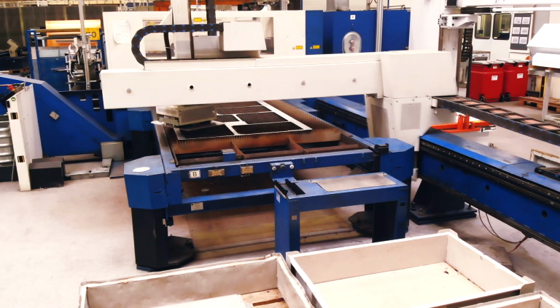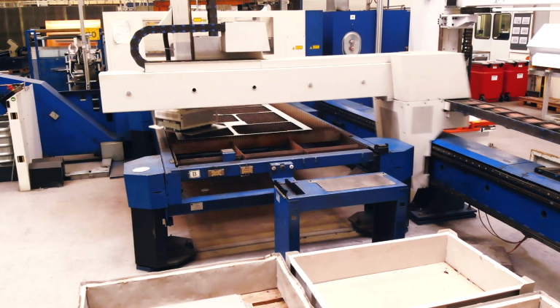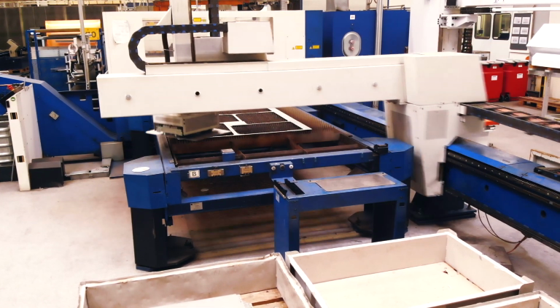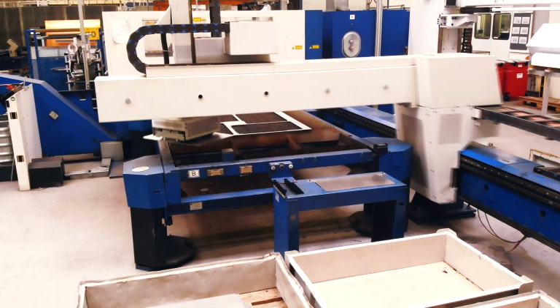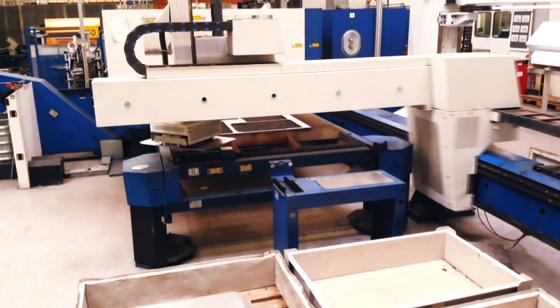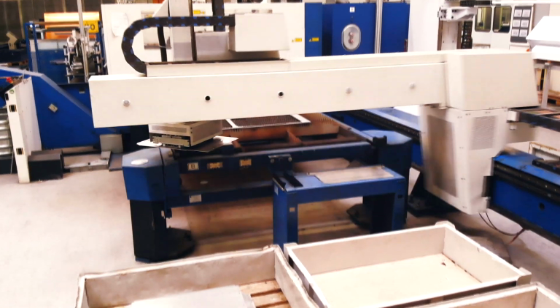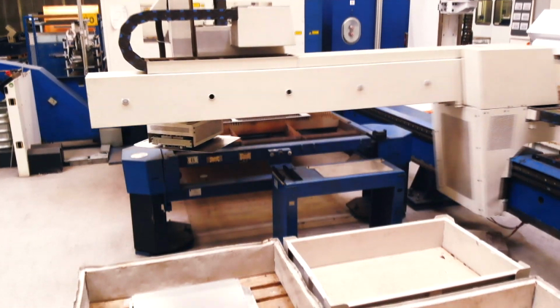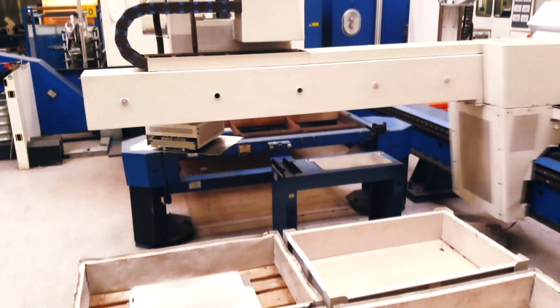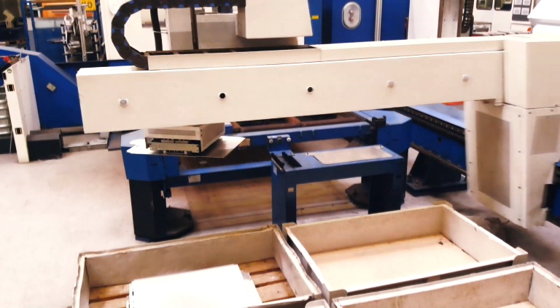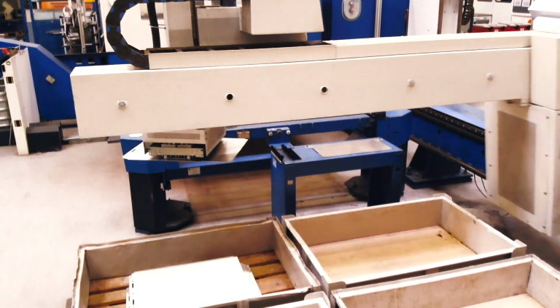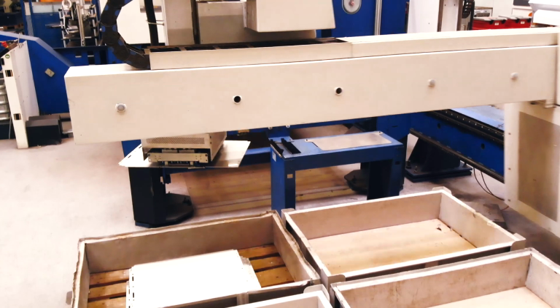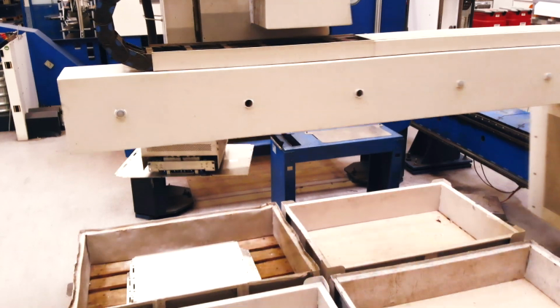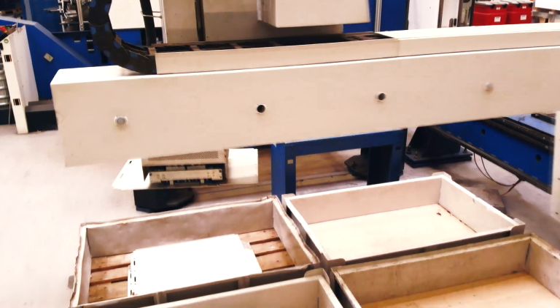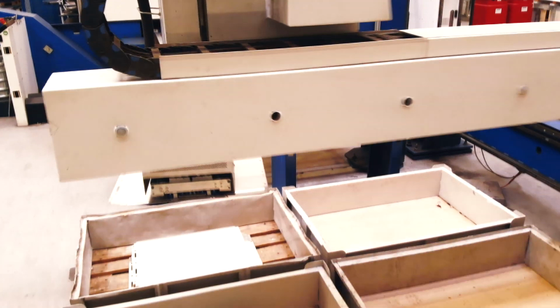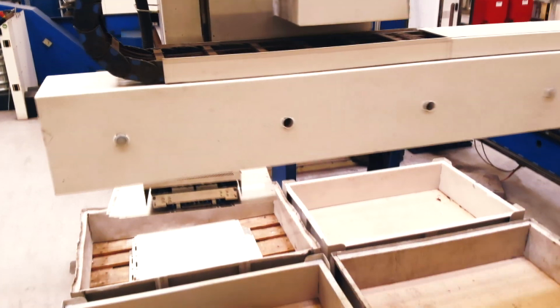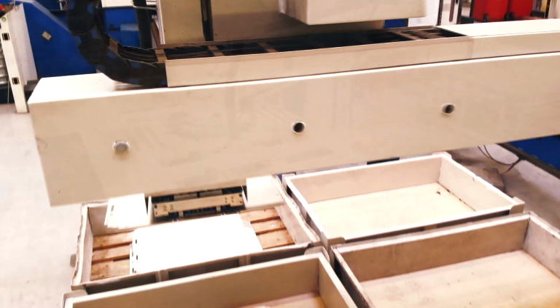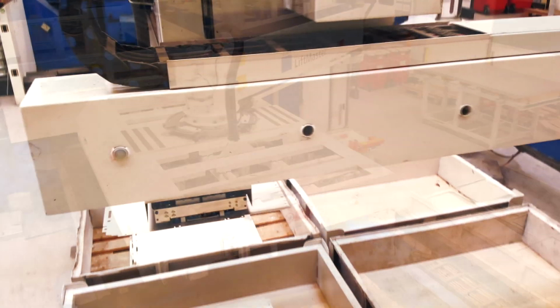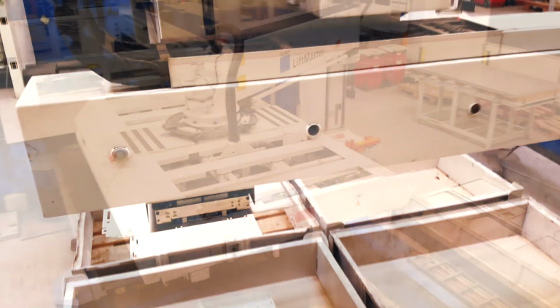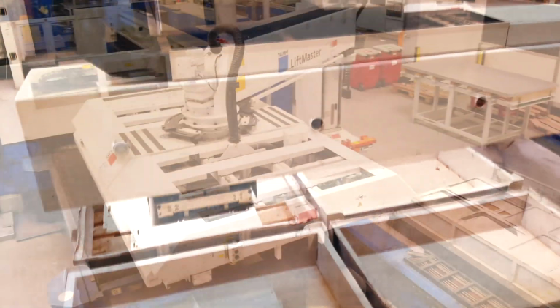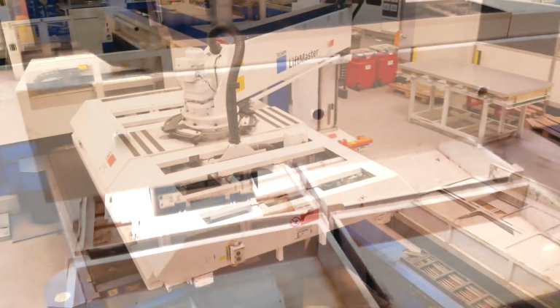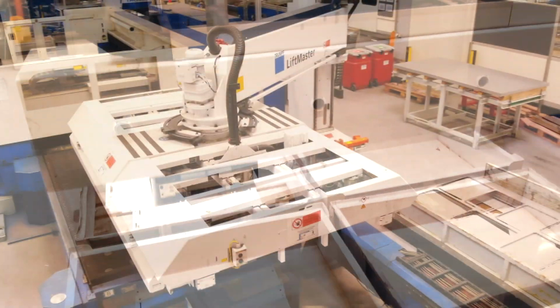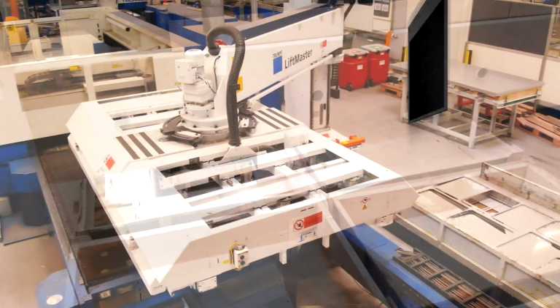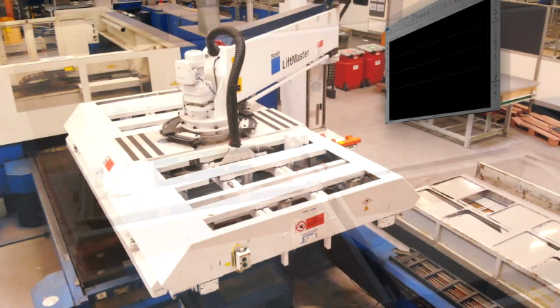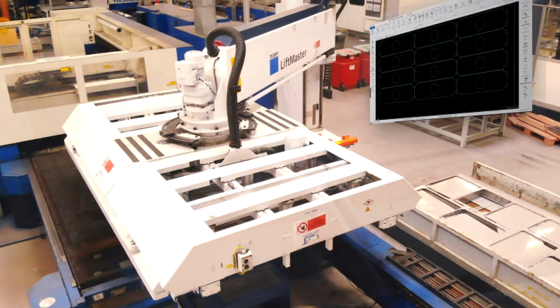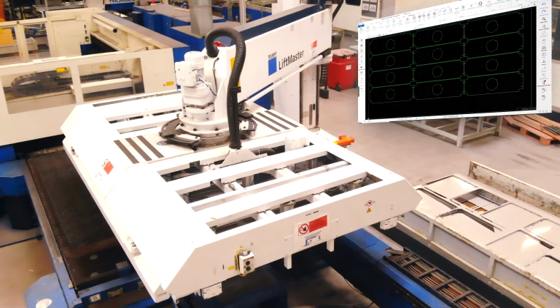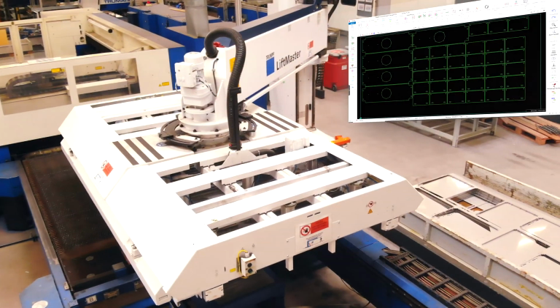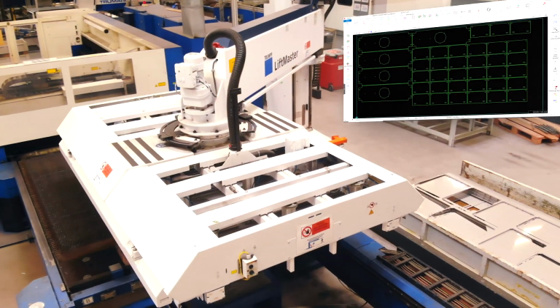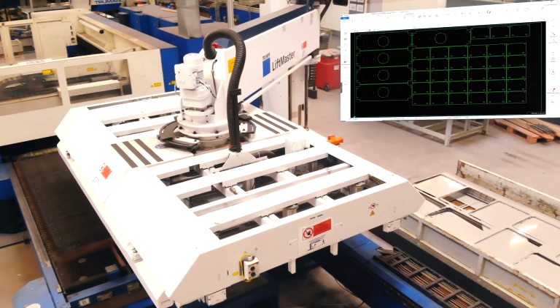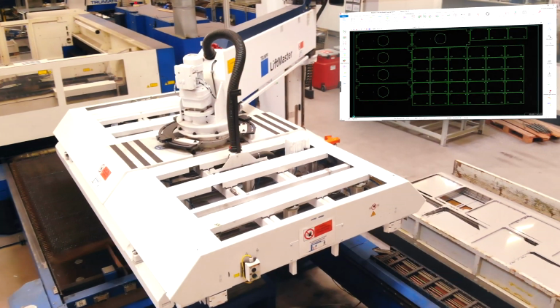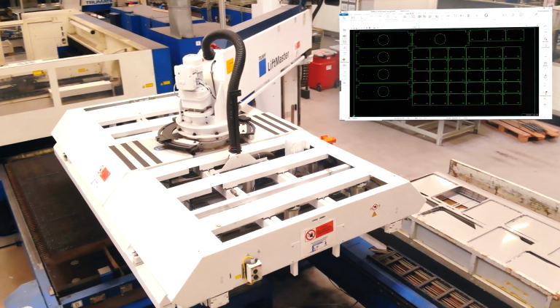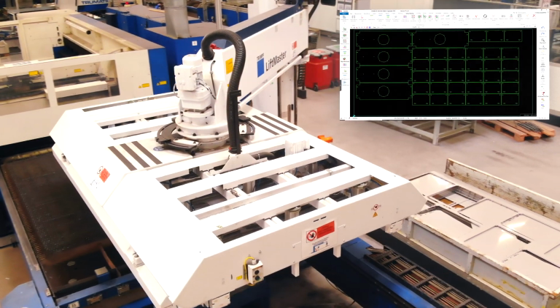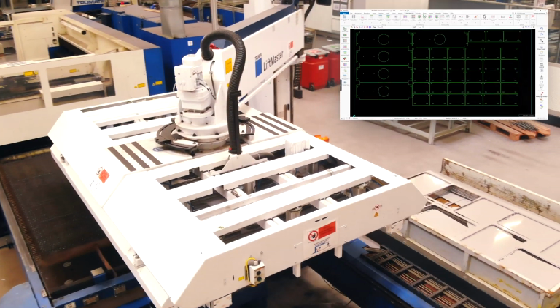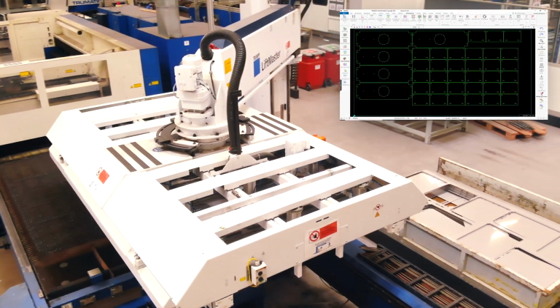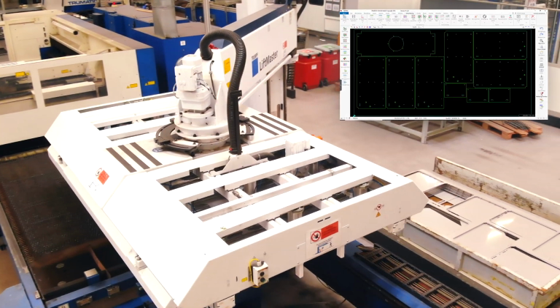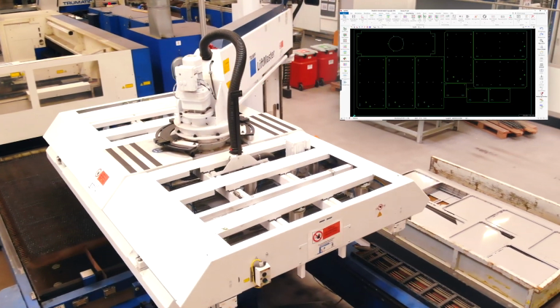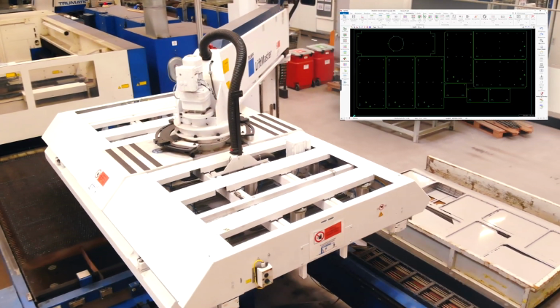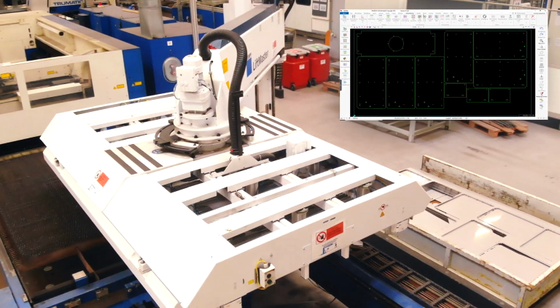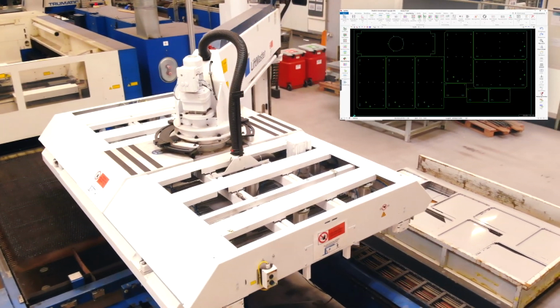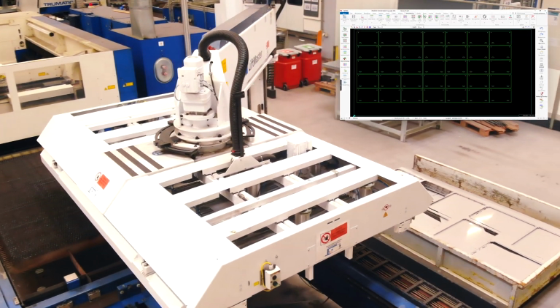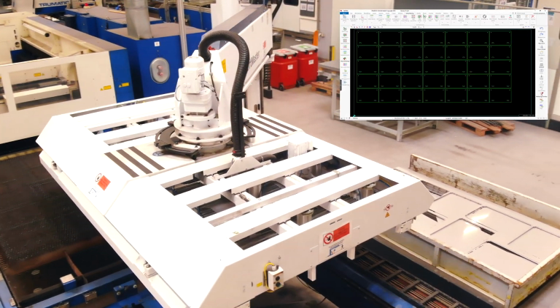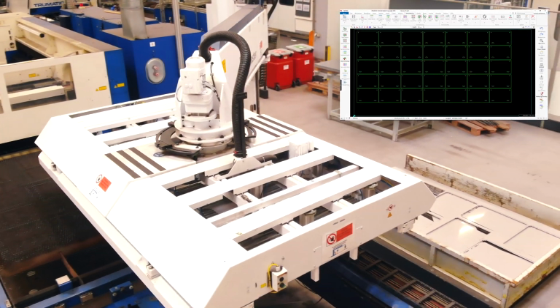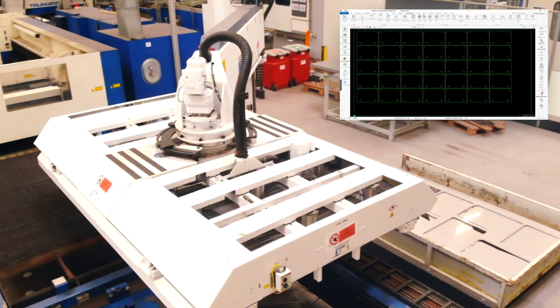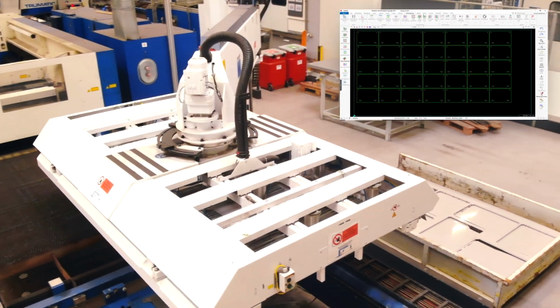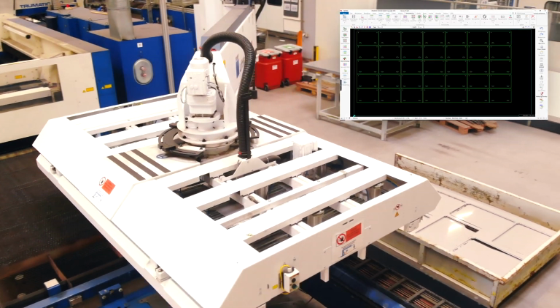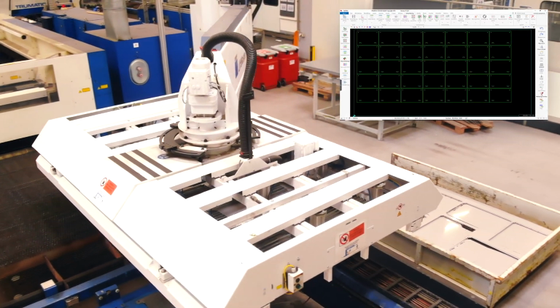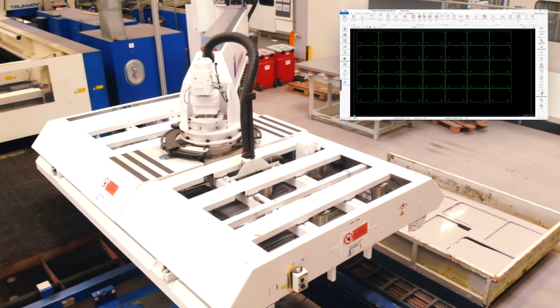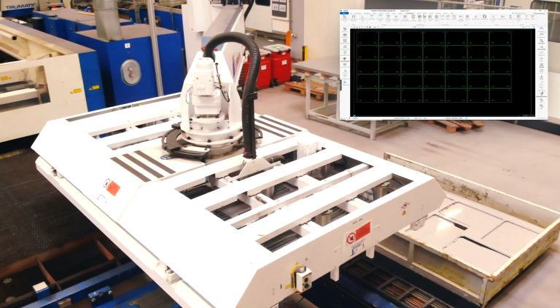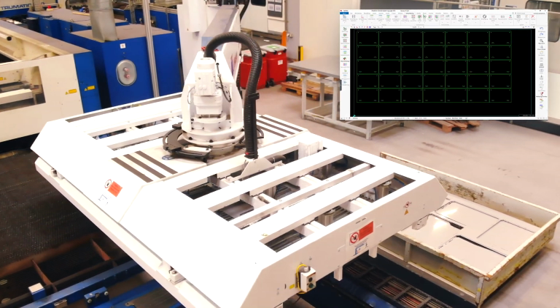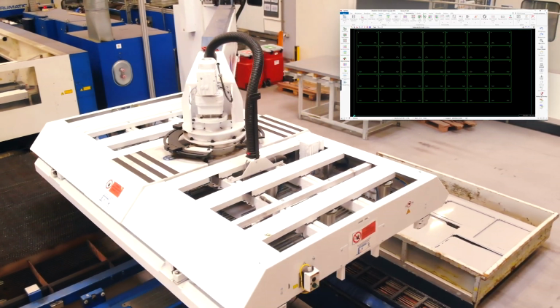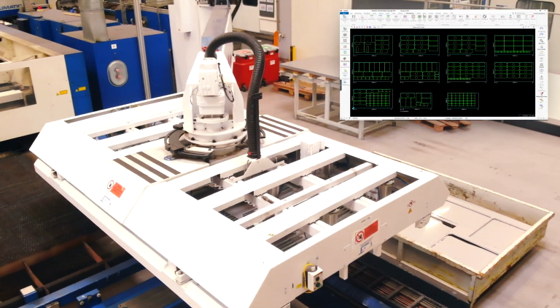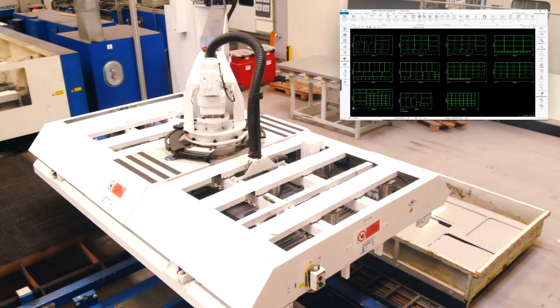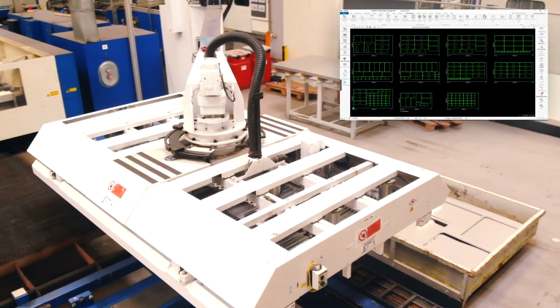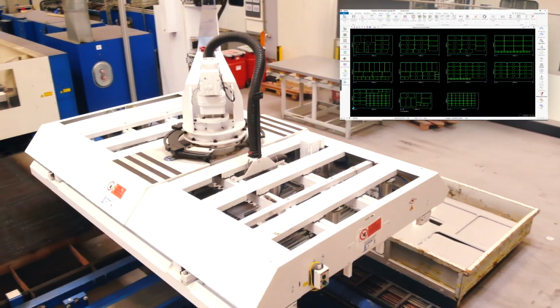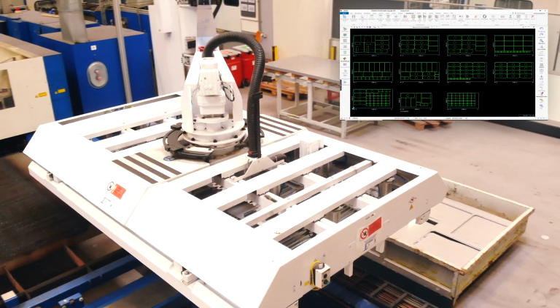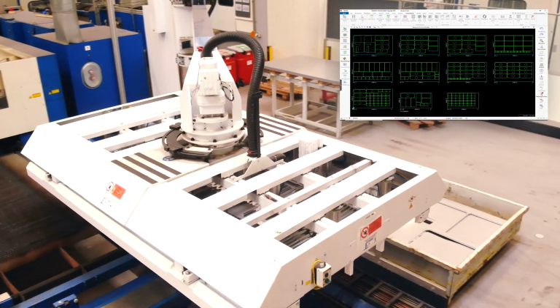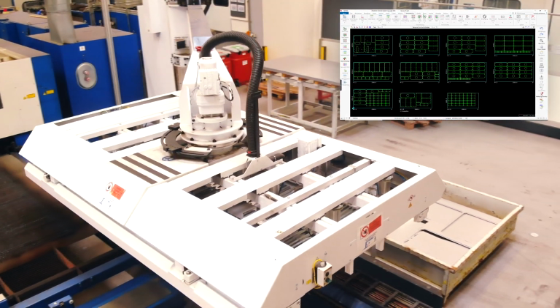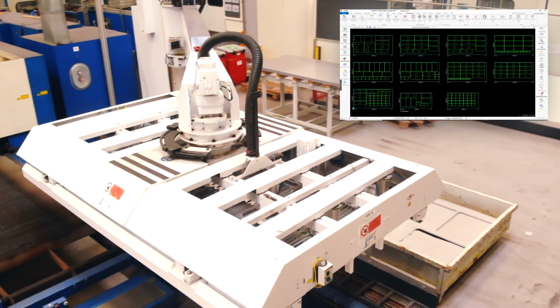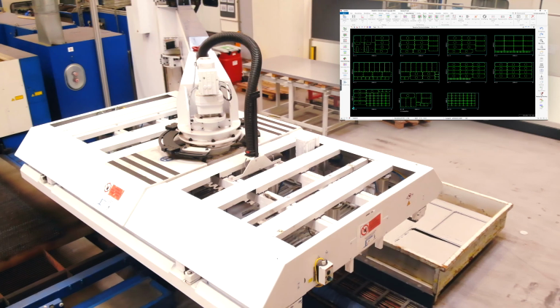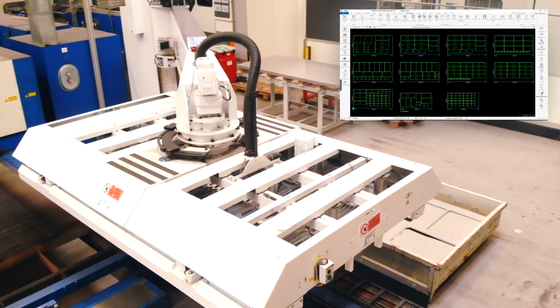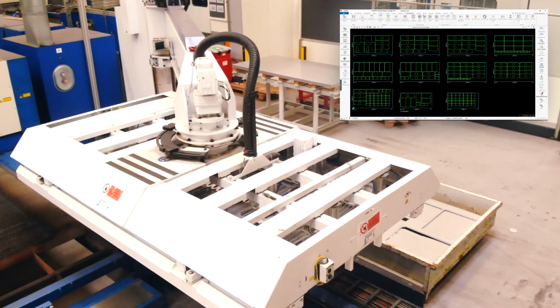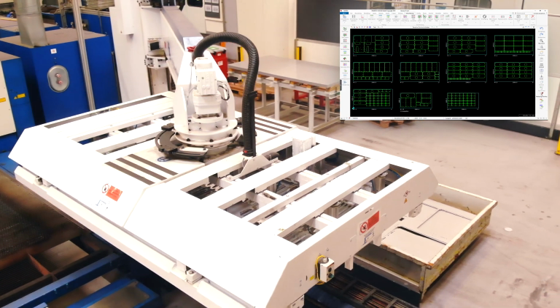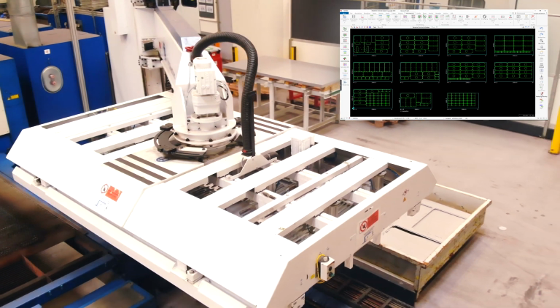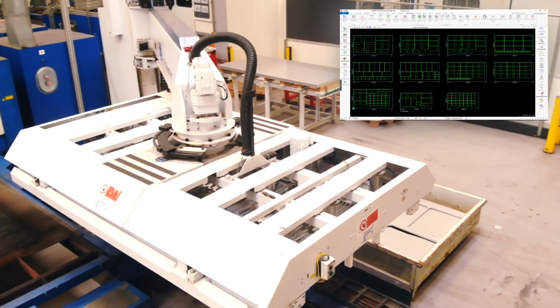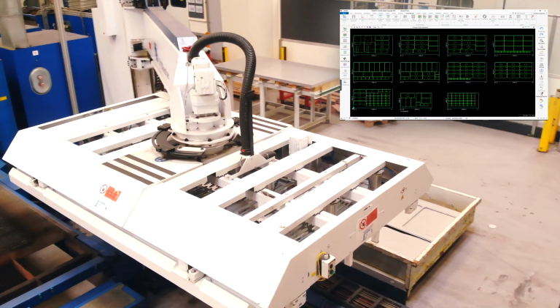Over the years, various functions have been further refined with regard to reliability and material usage.